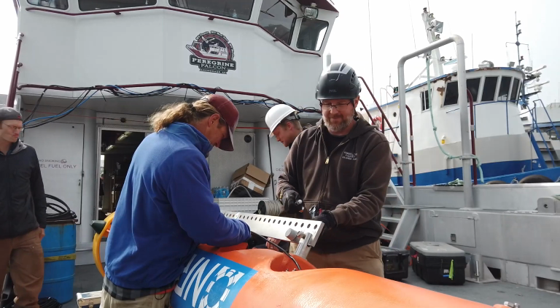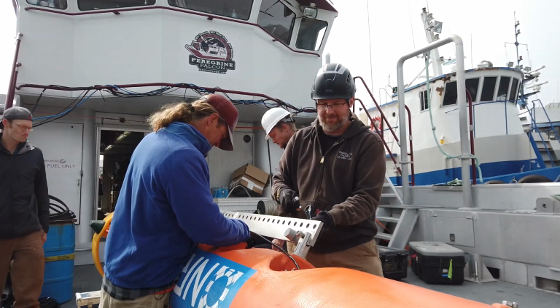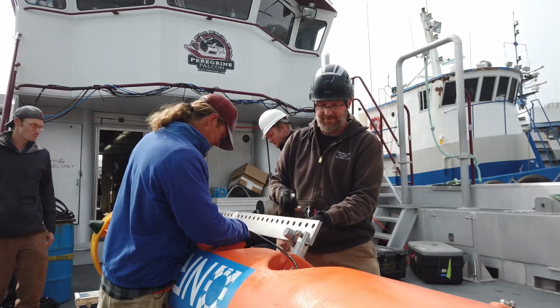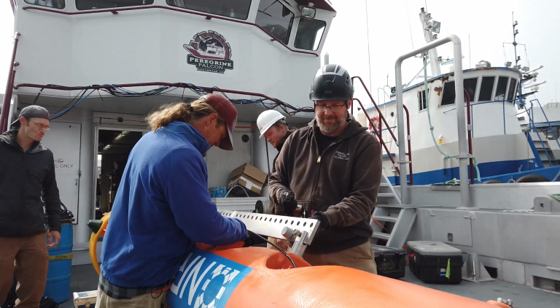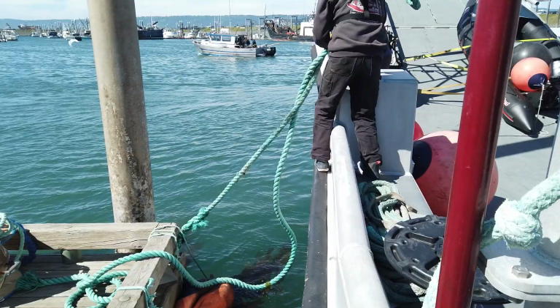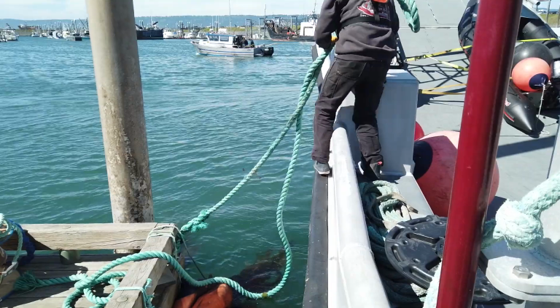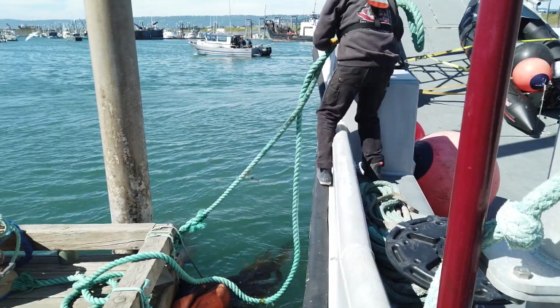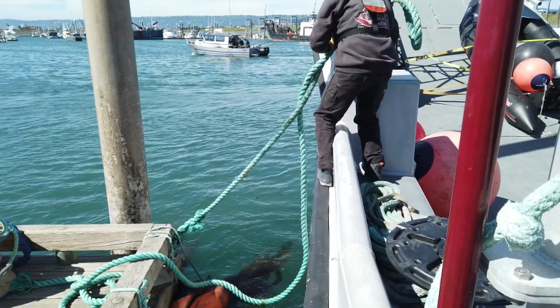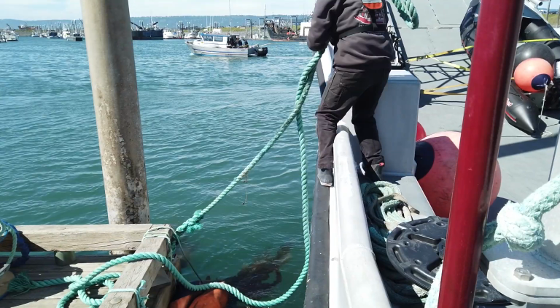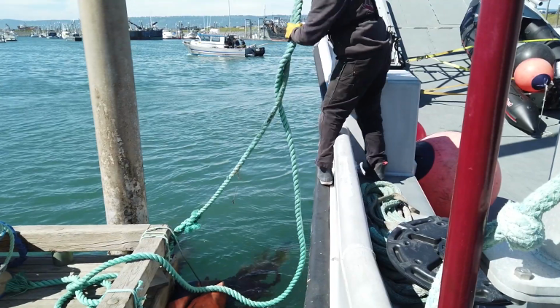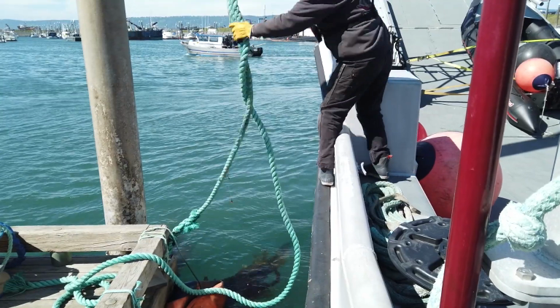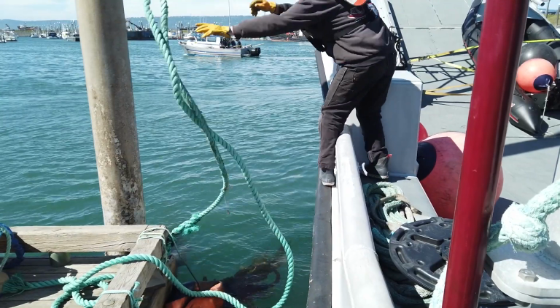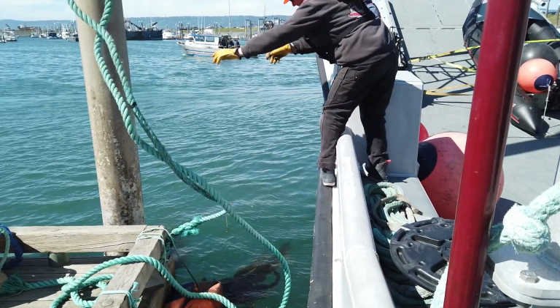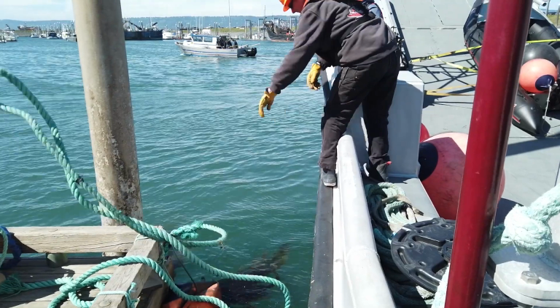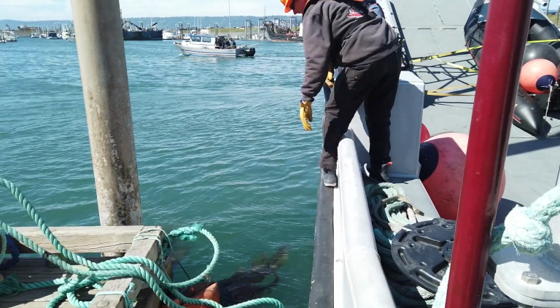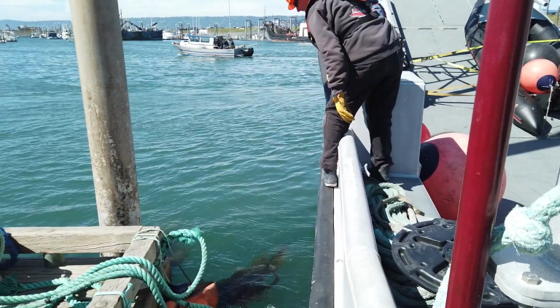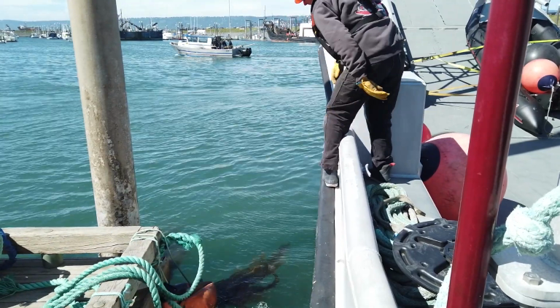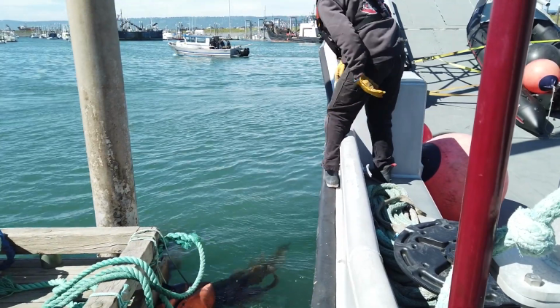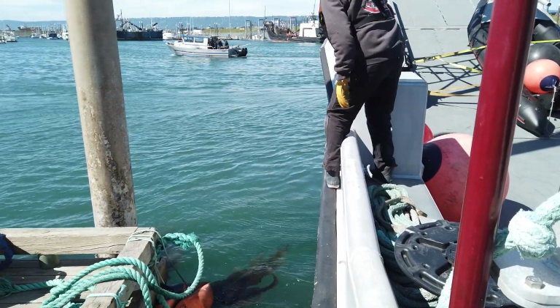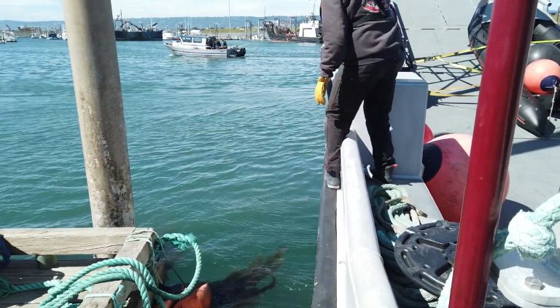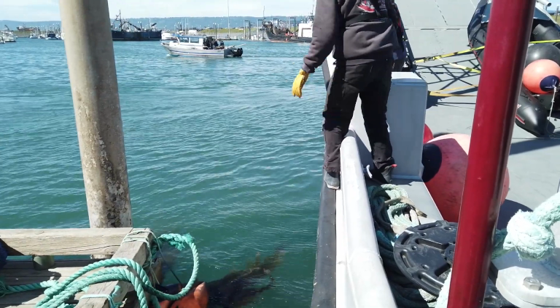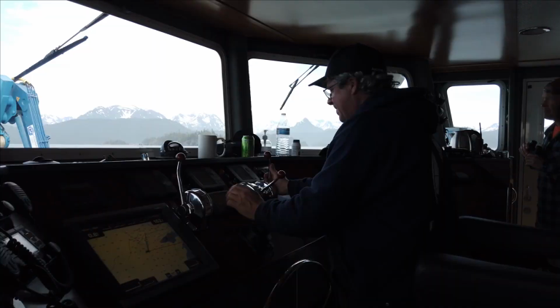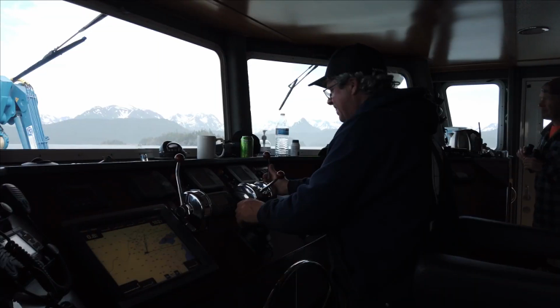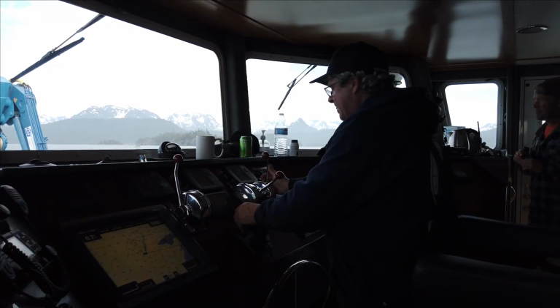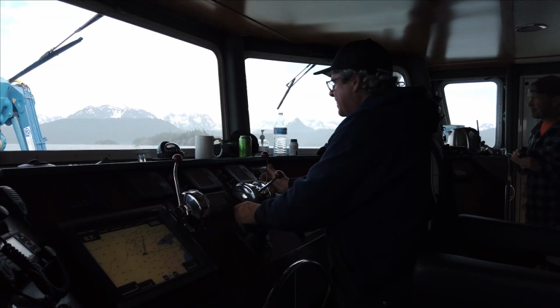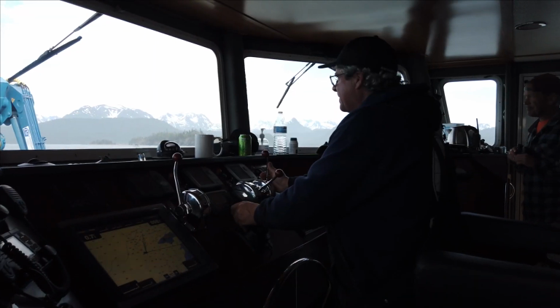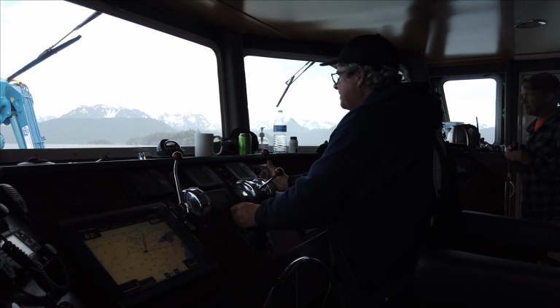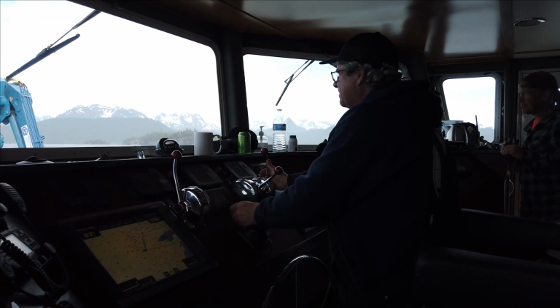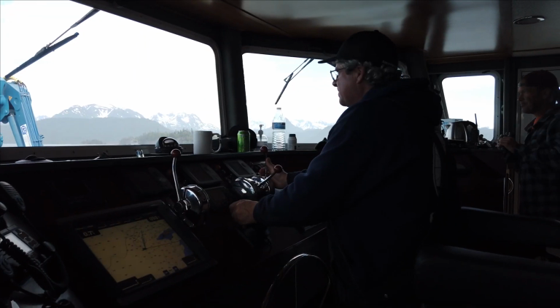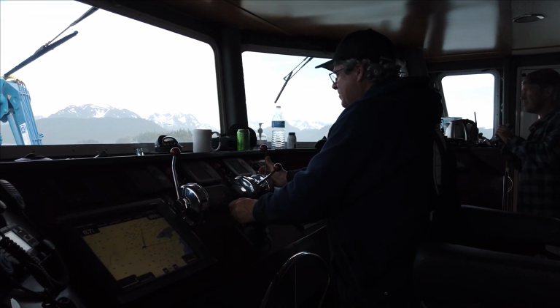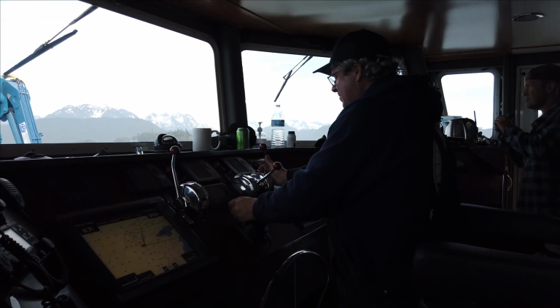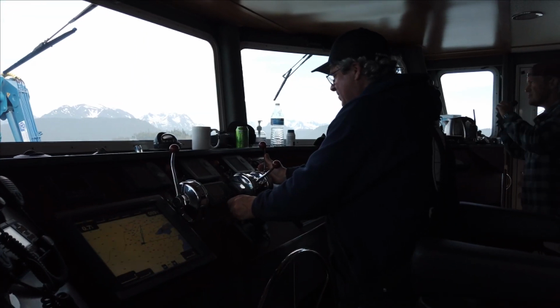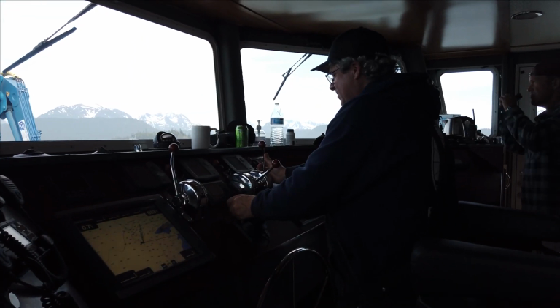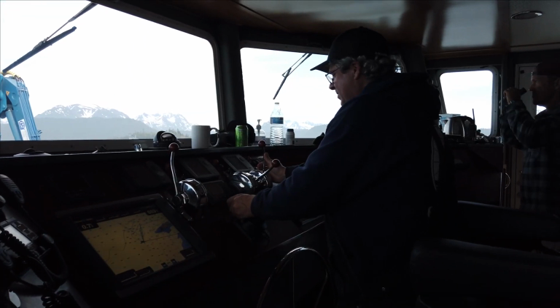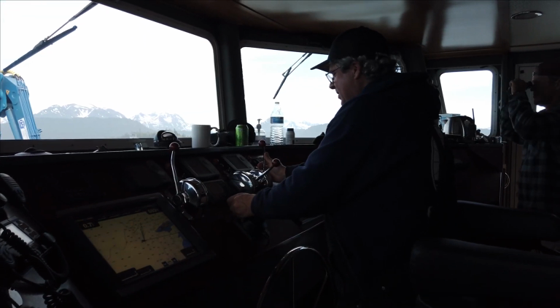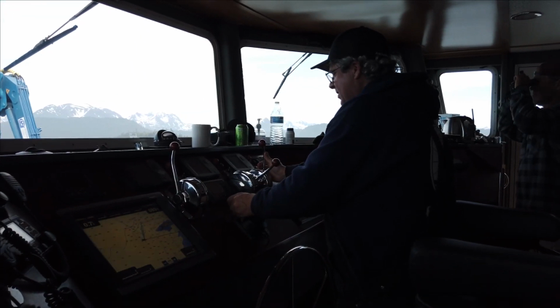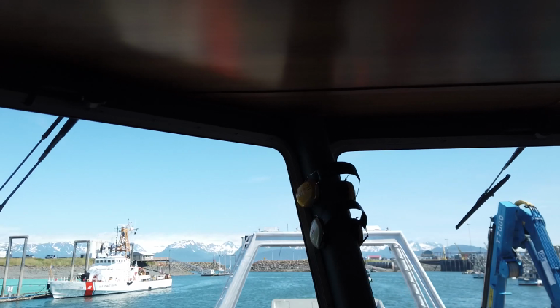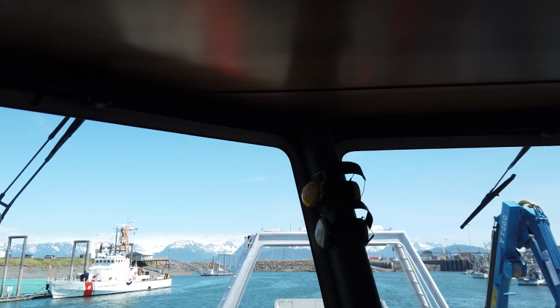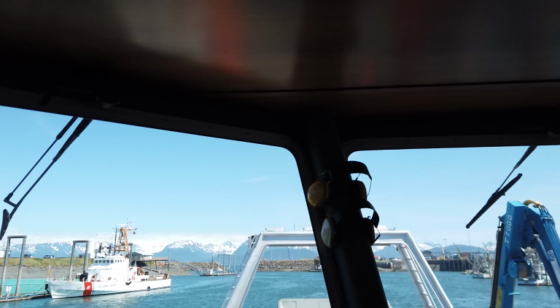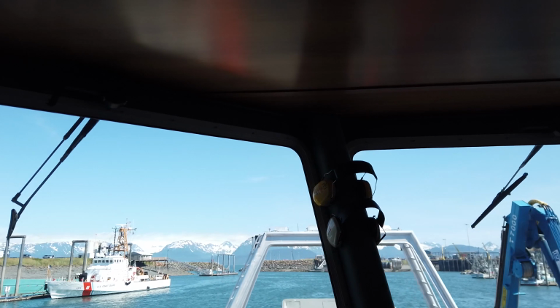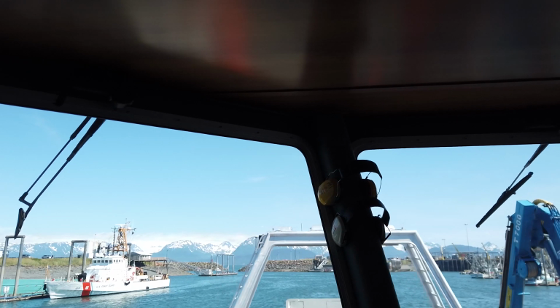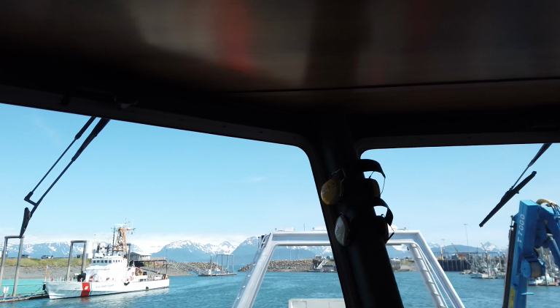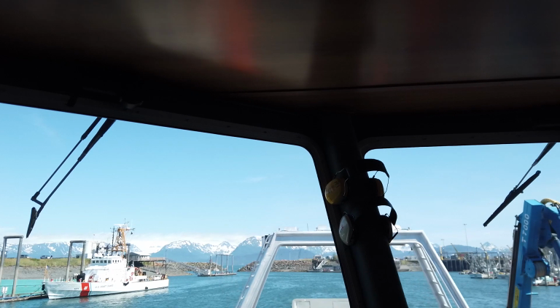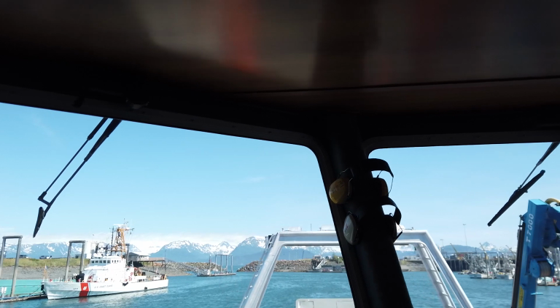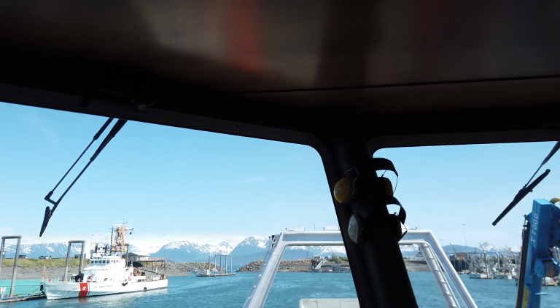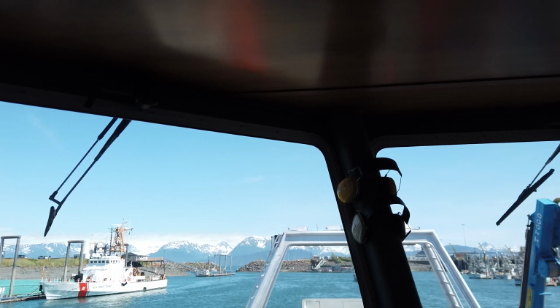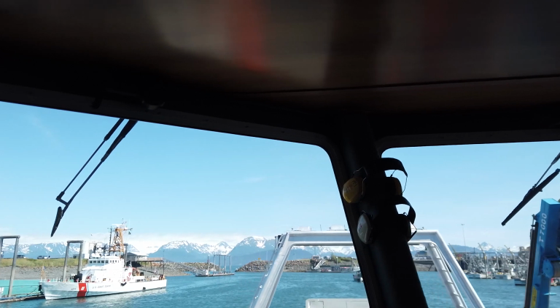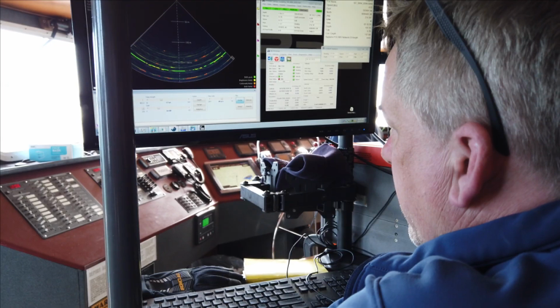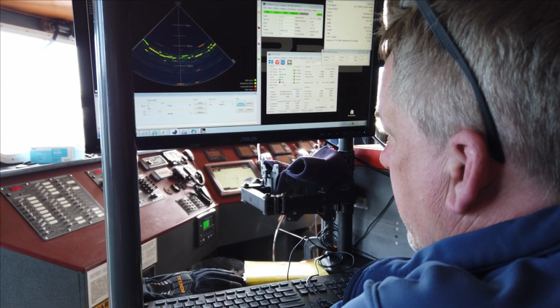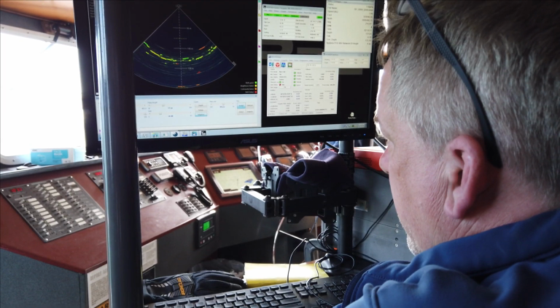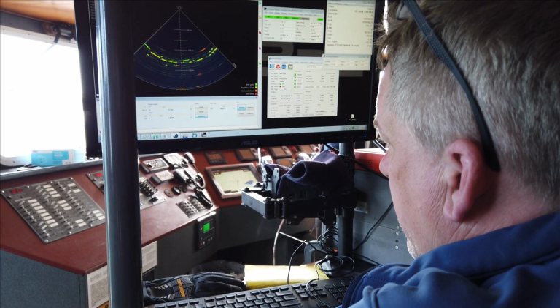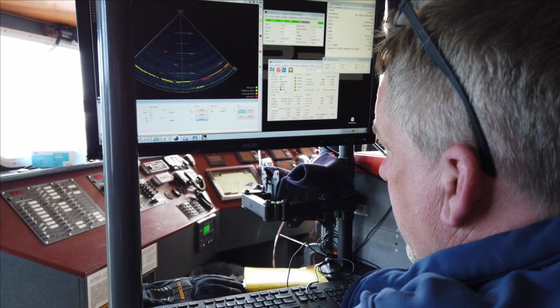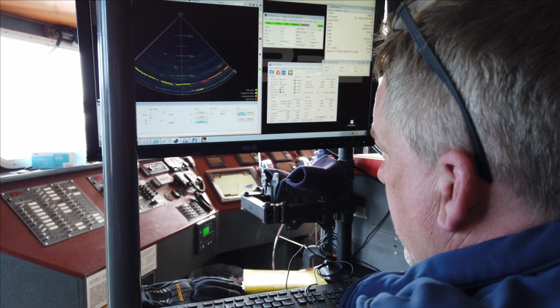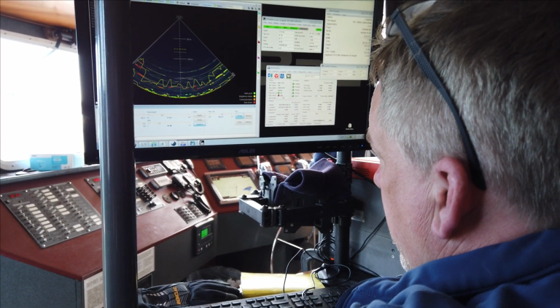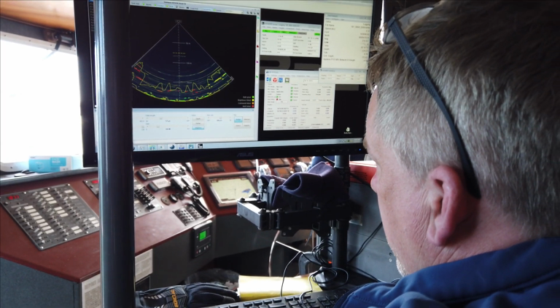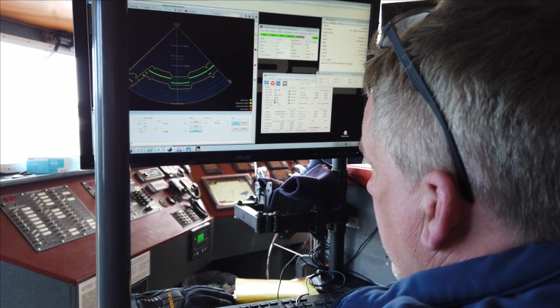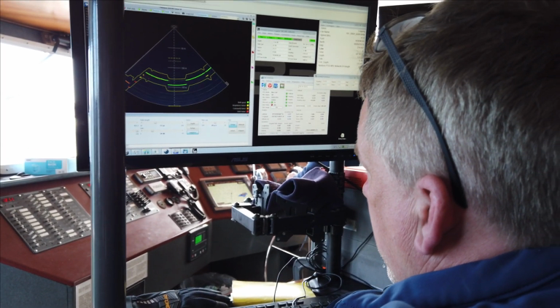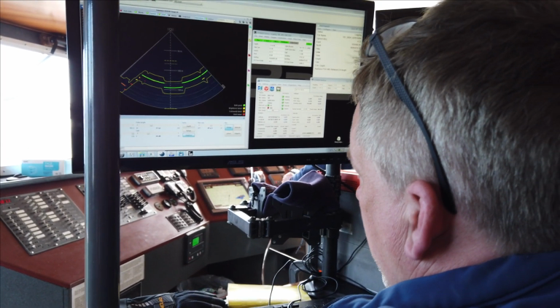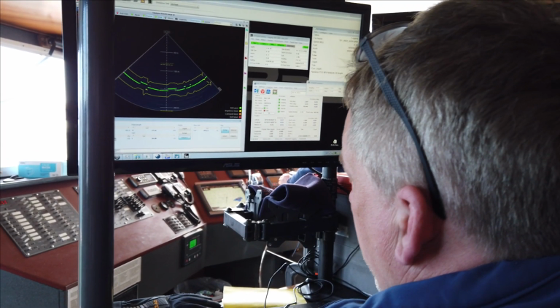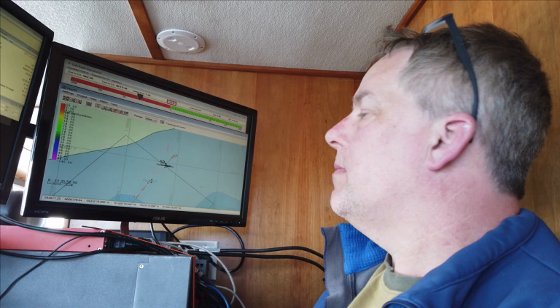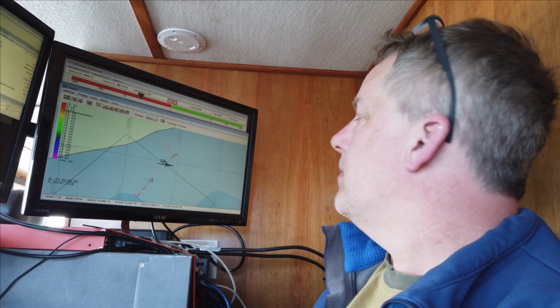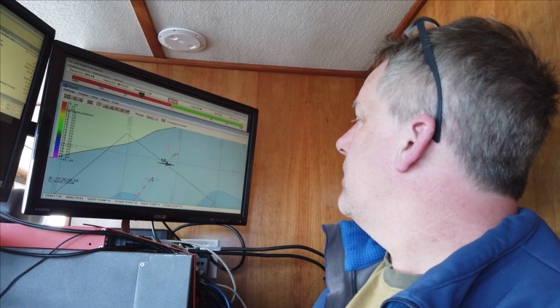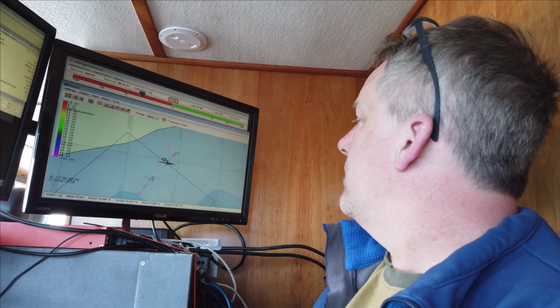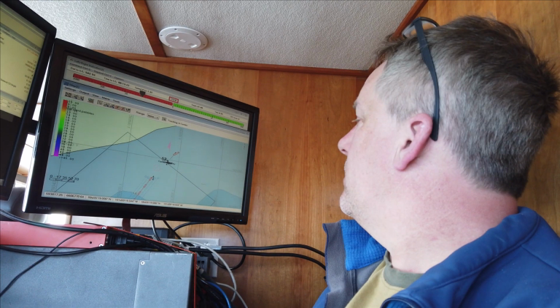We're looking at wave and tidal energy today, and we're getting ready to make some tidal energy resource measurements in Cook Inlet, Alaska.